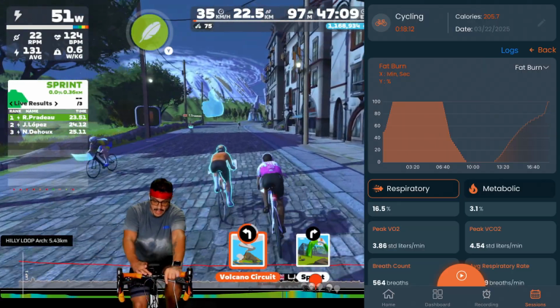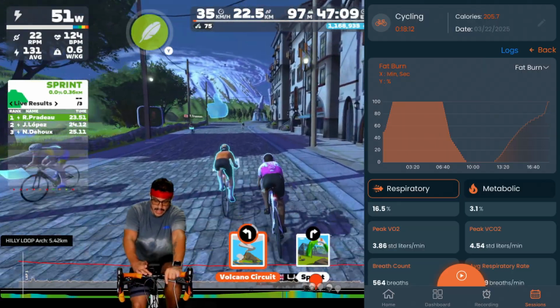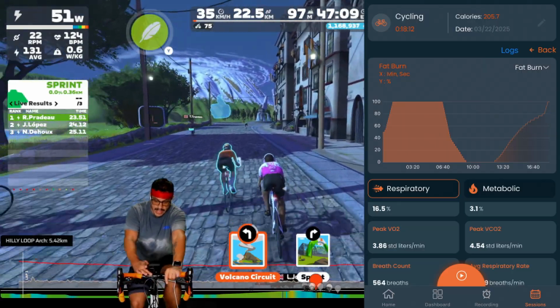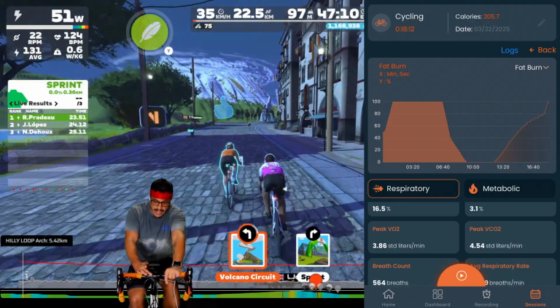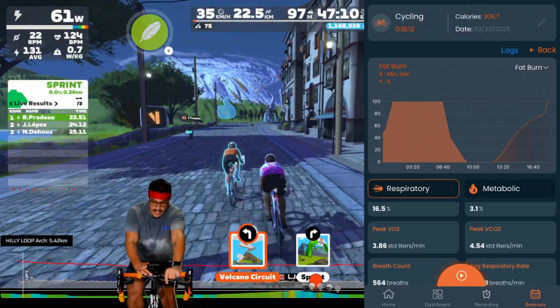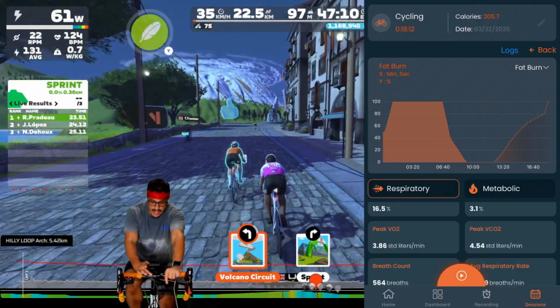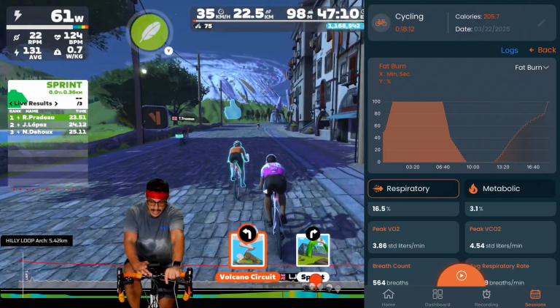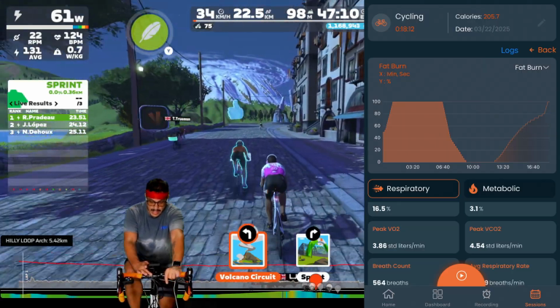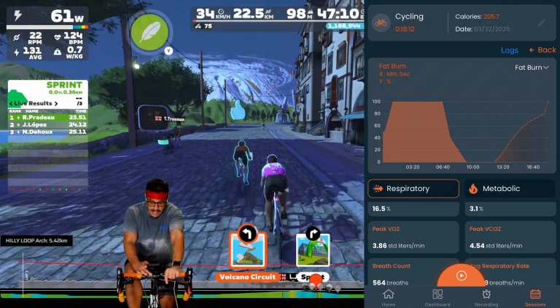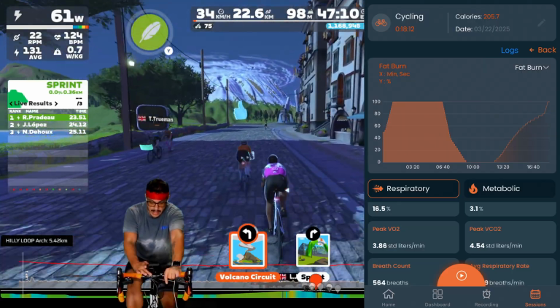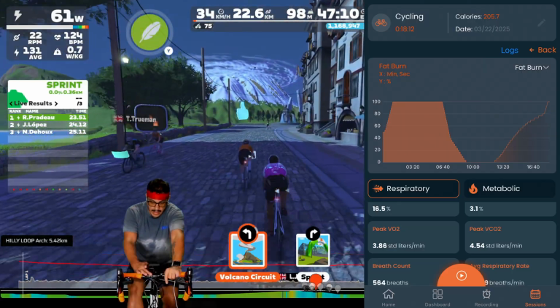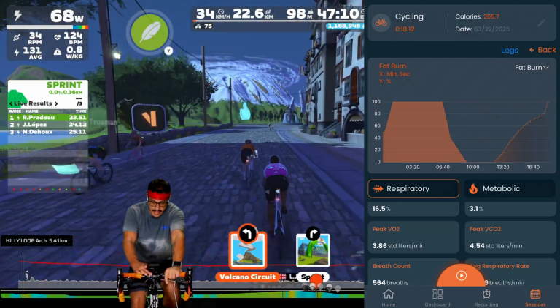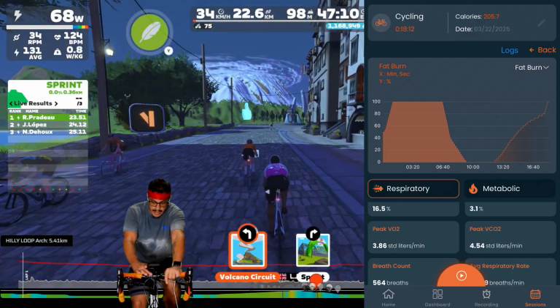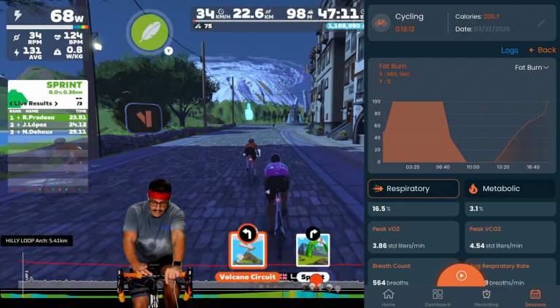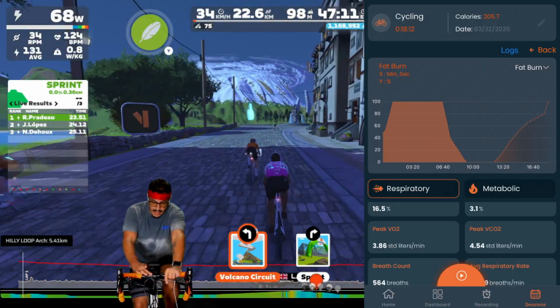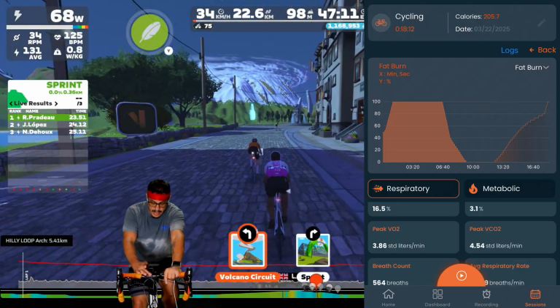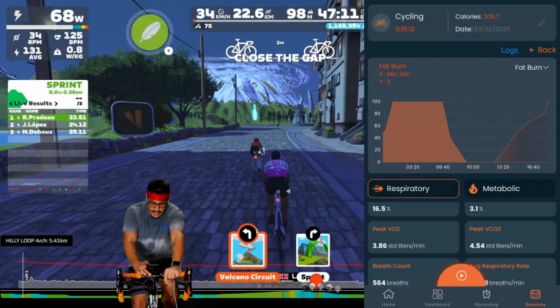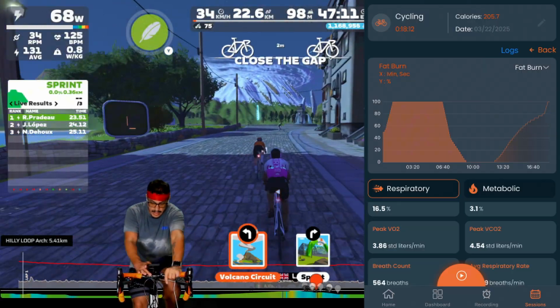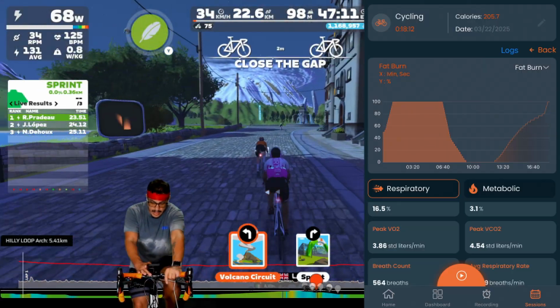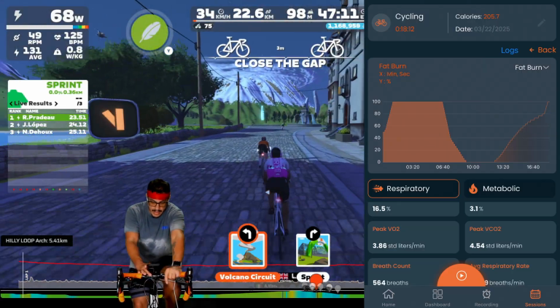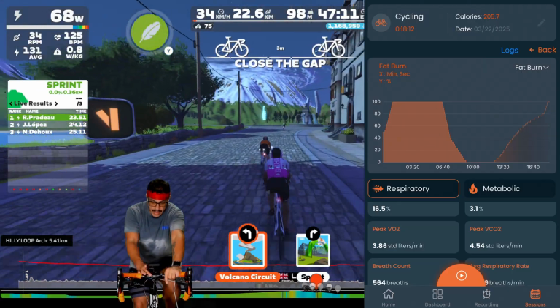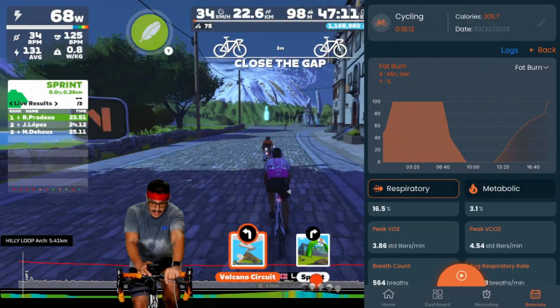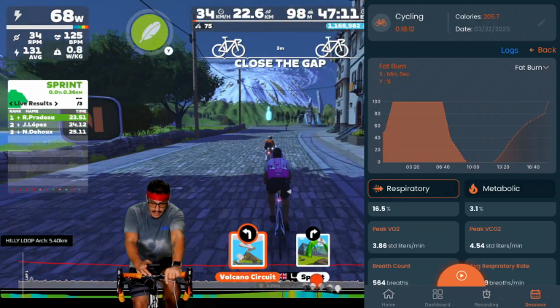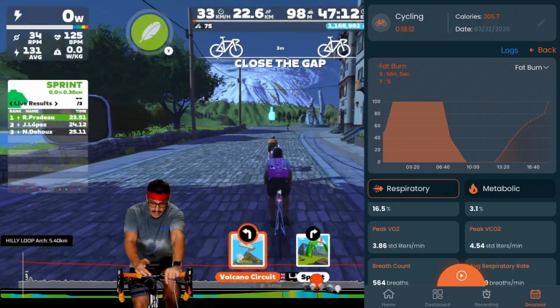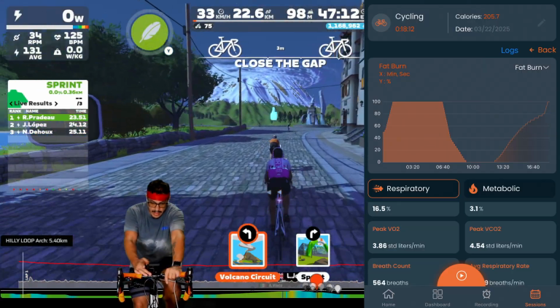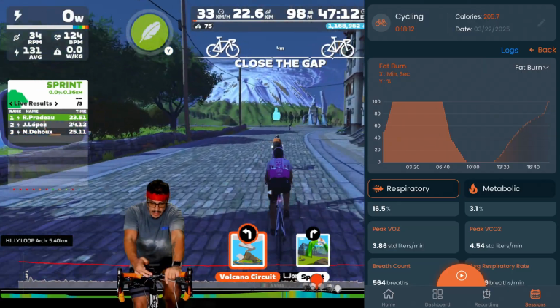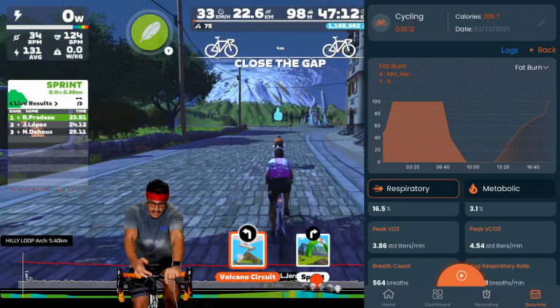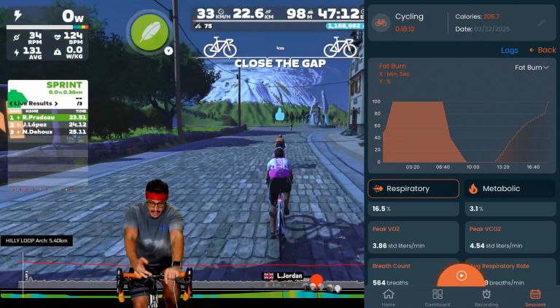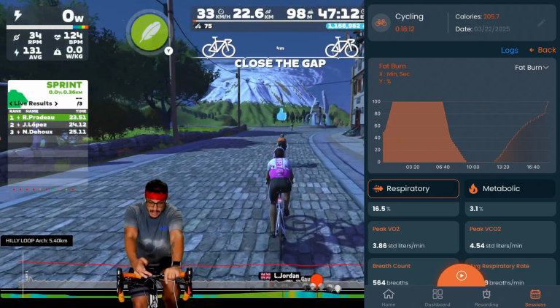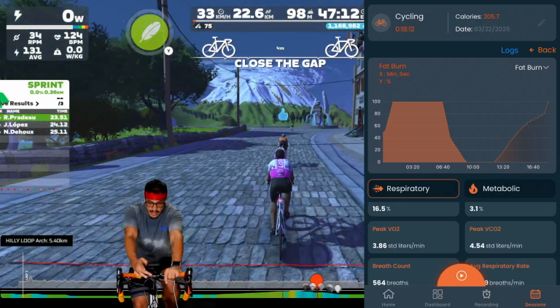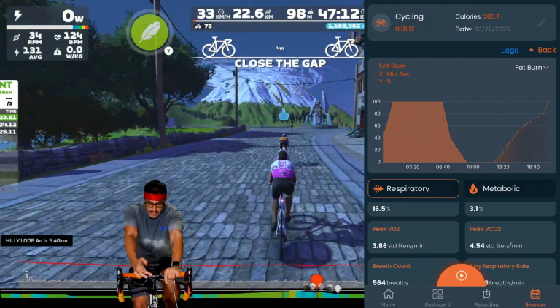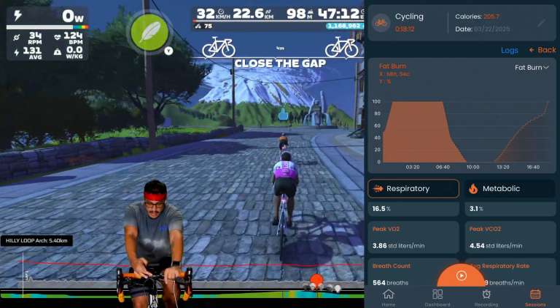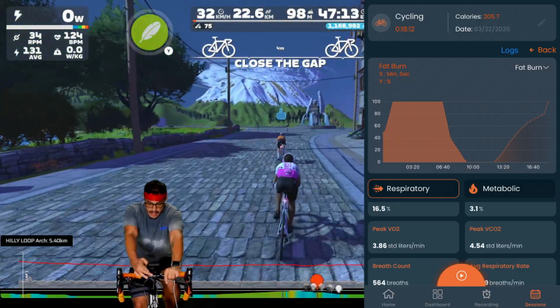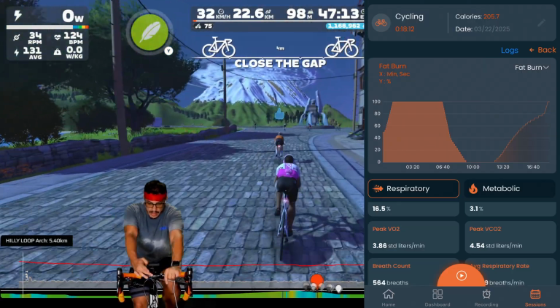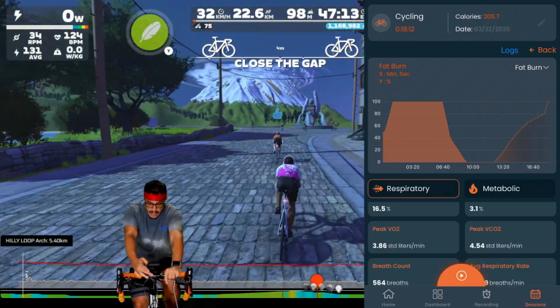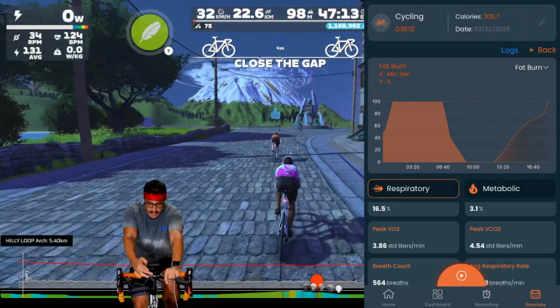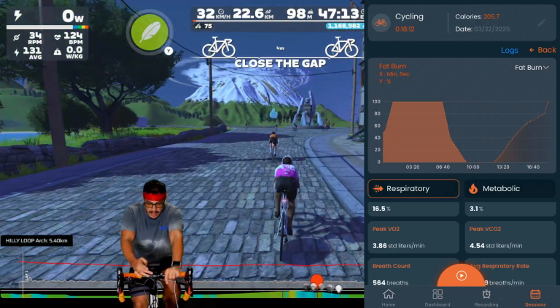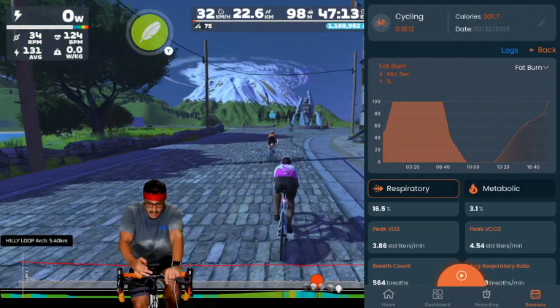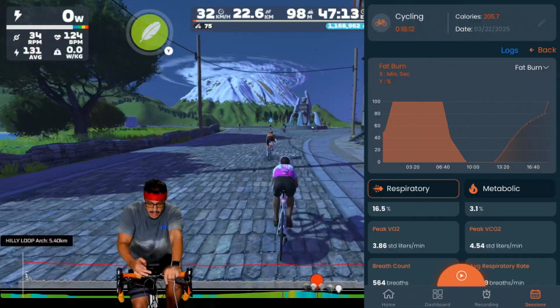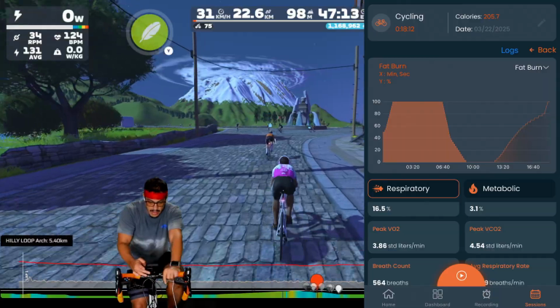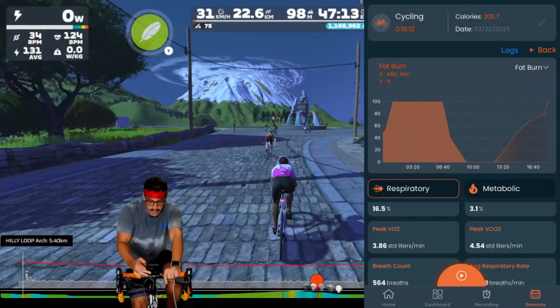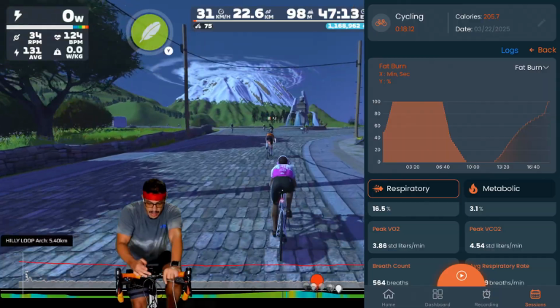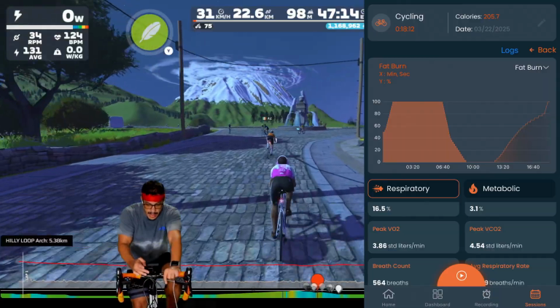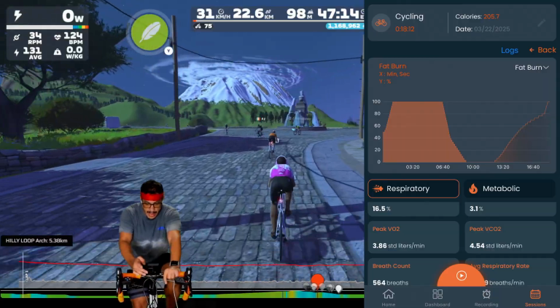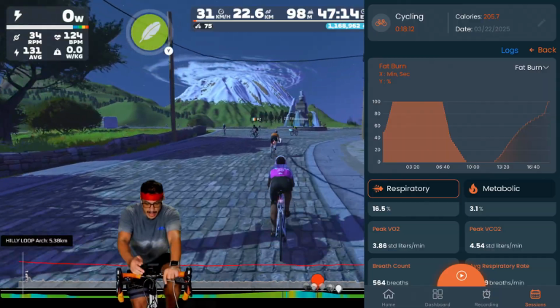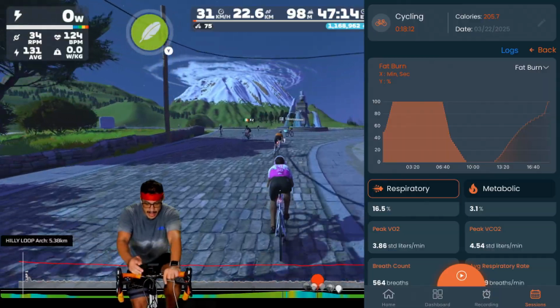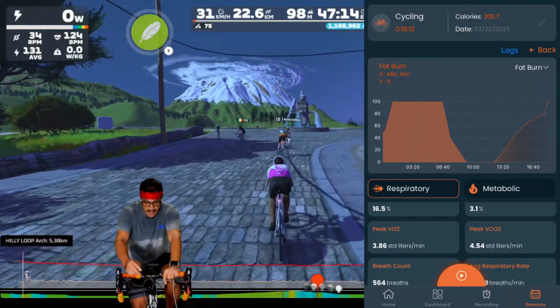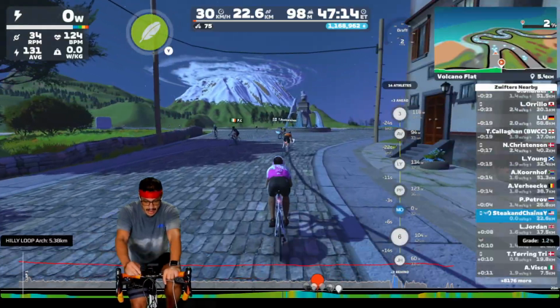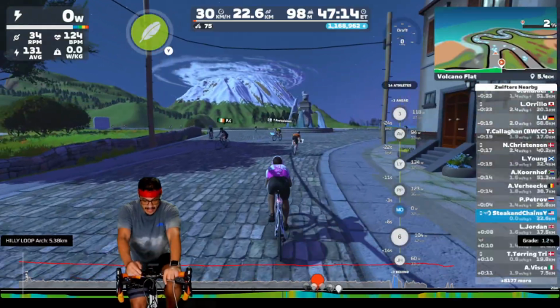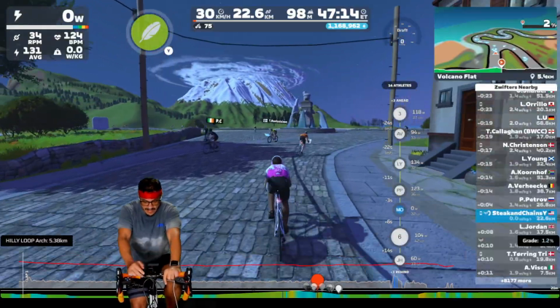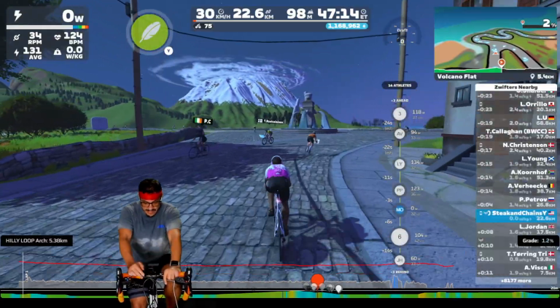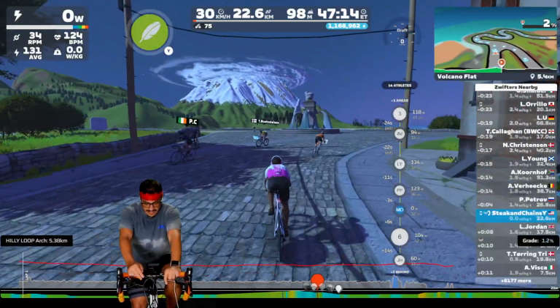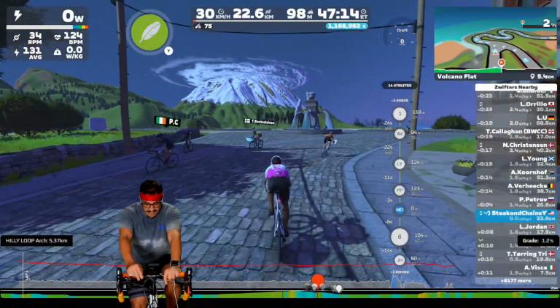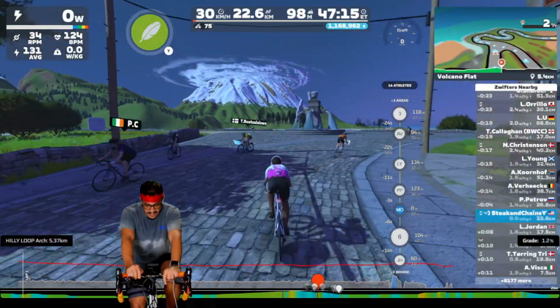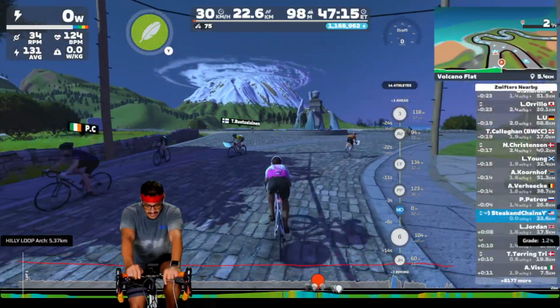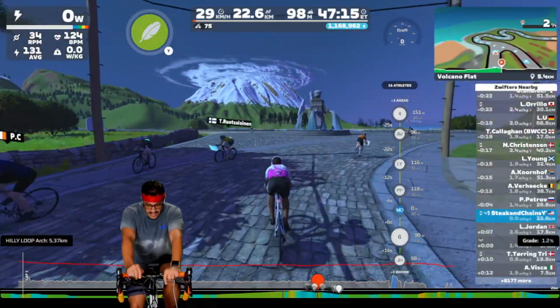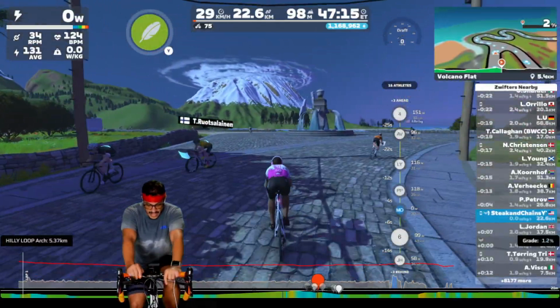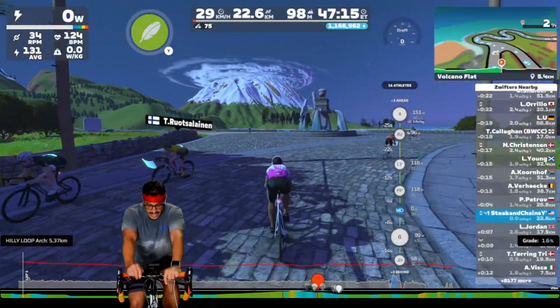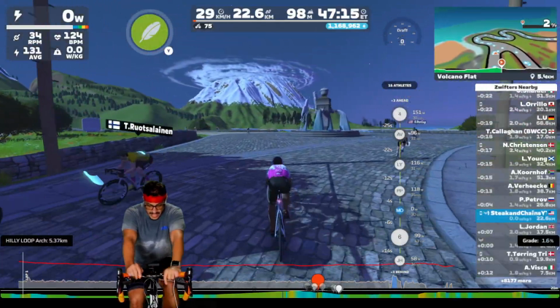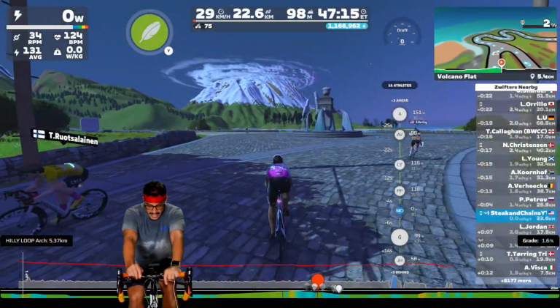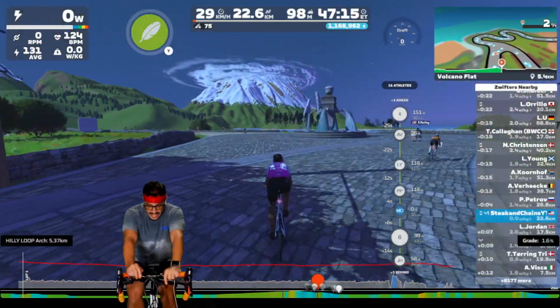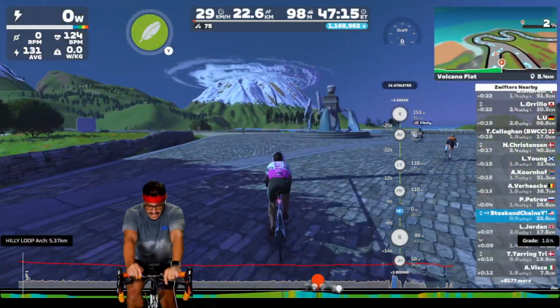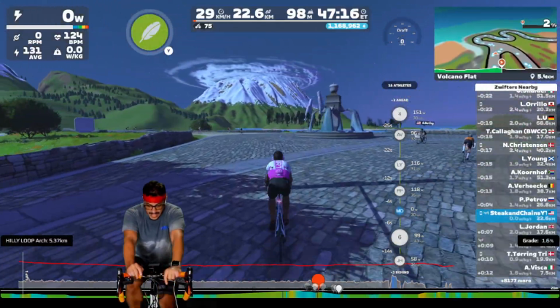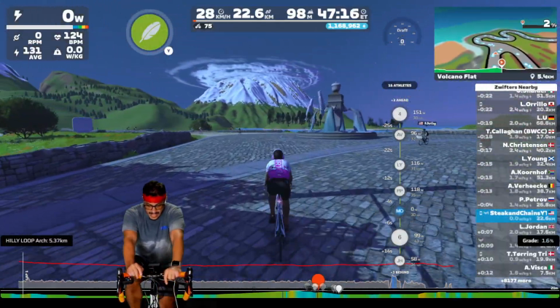It was just hard to gauge that three-minute effort. I'll do their protocol again just to see if I can get a higher number there.